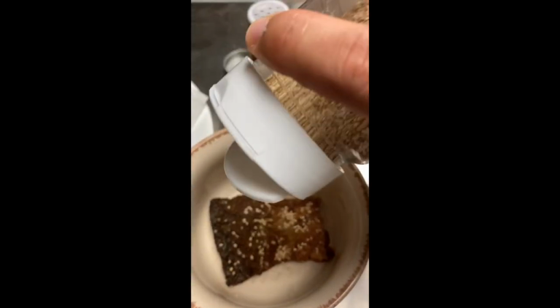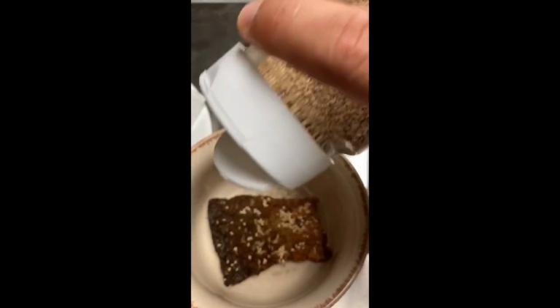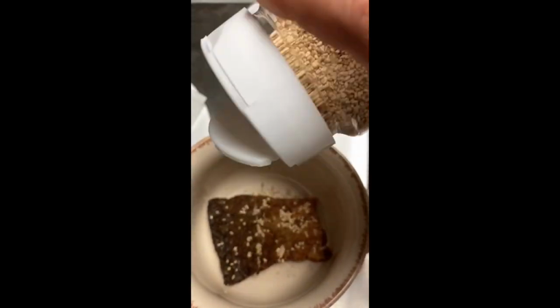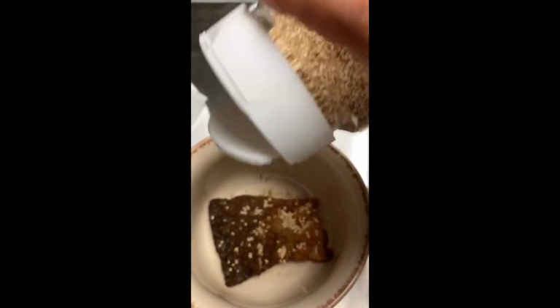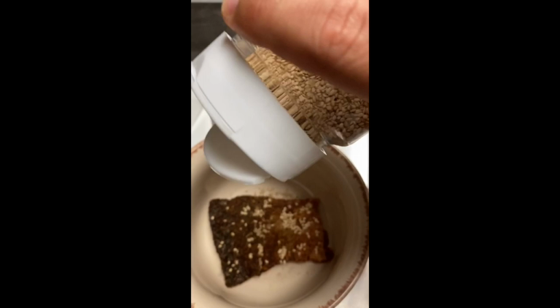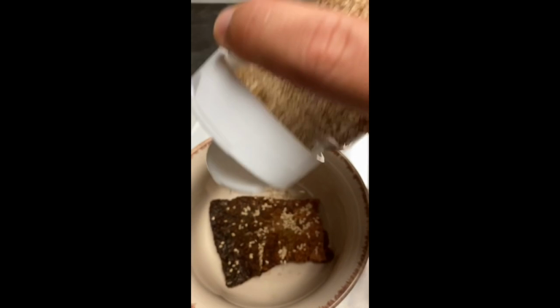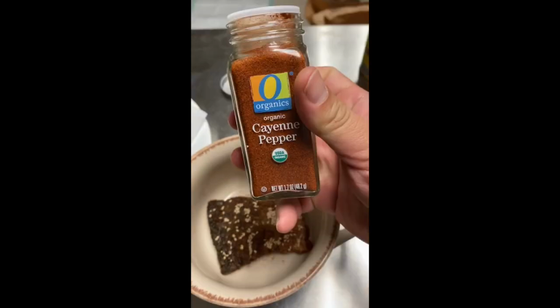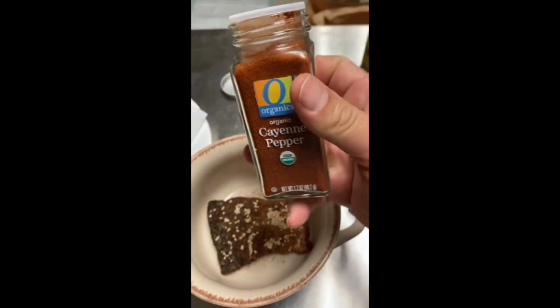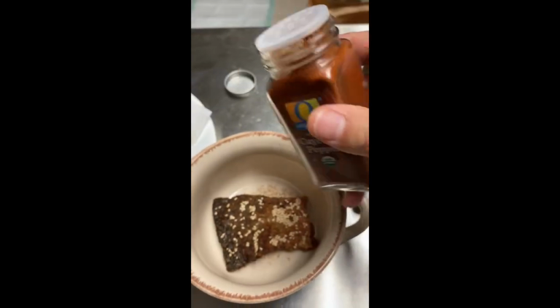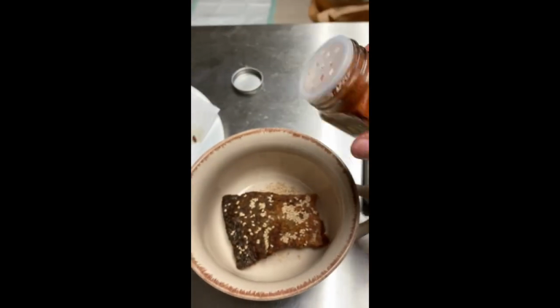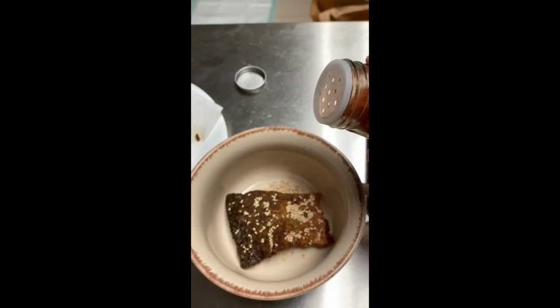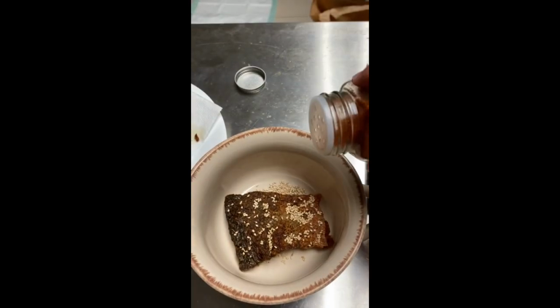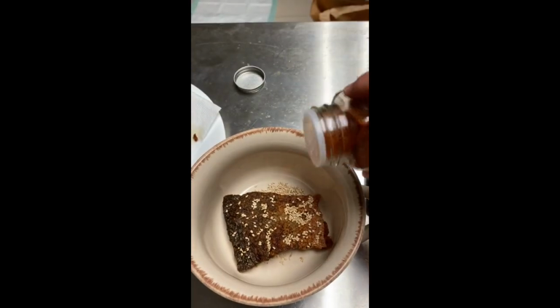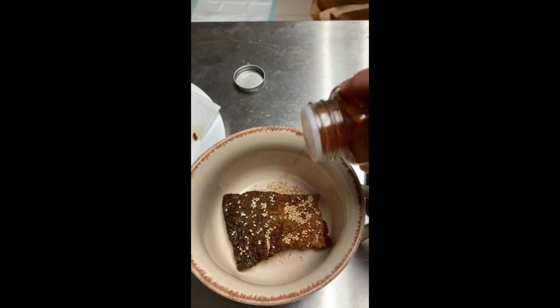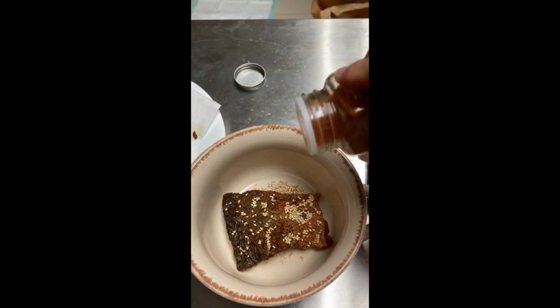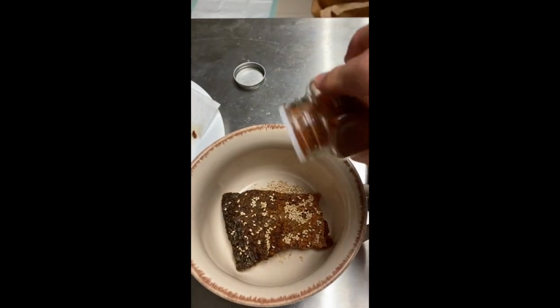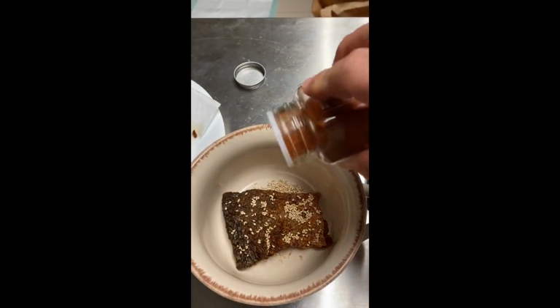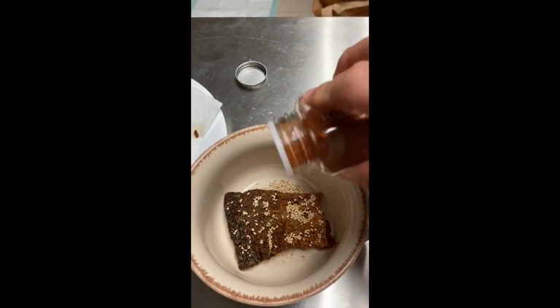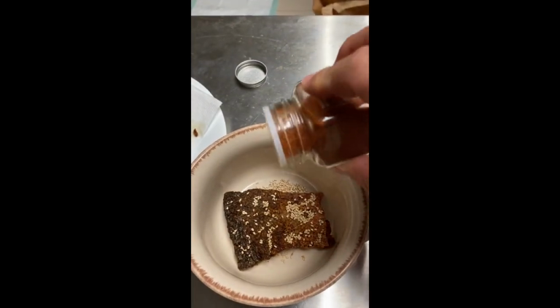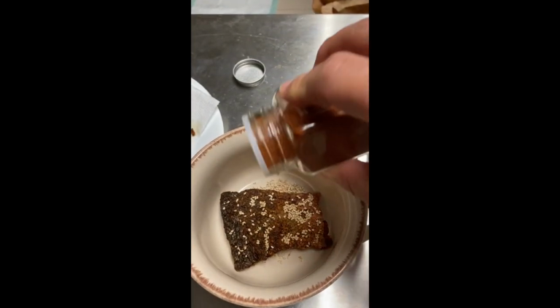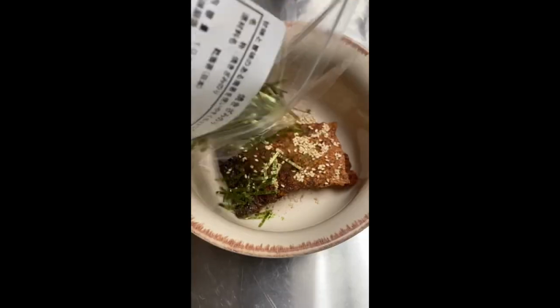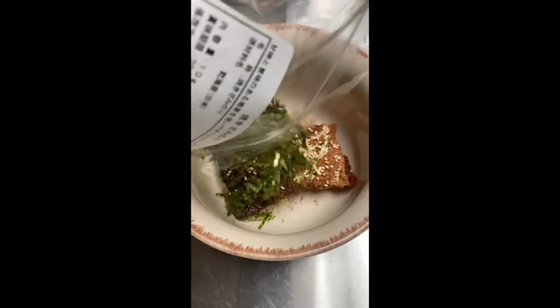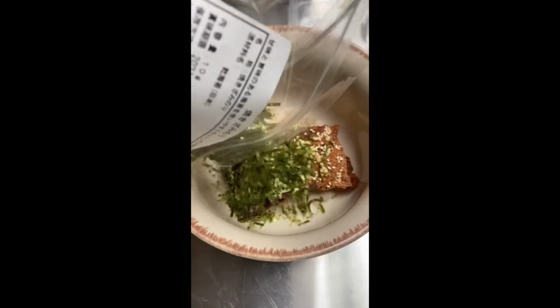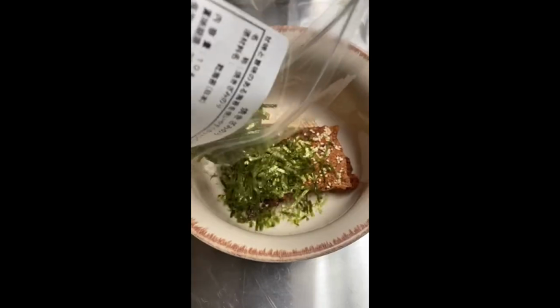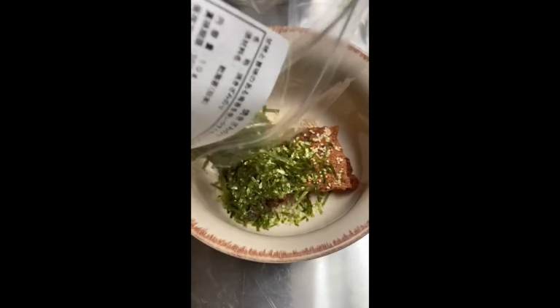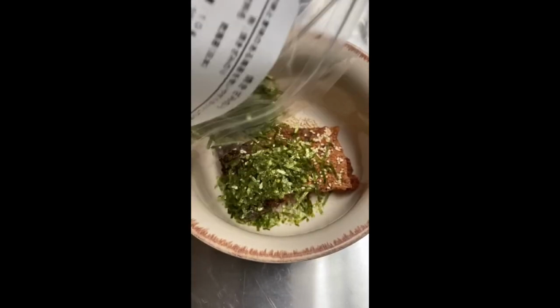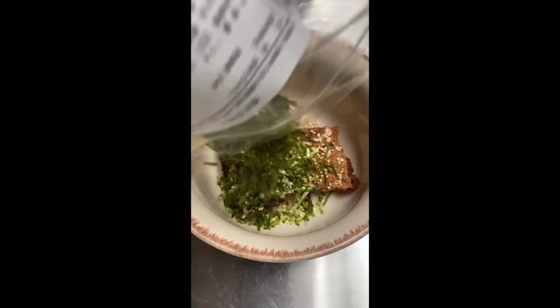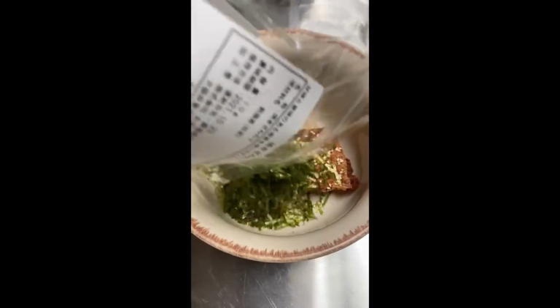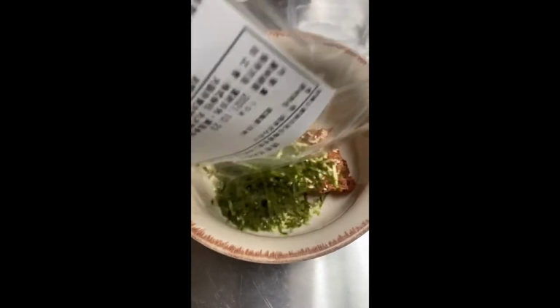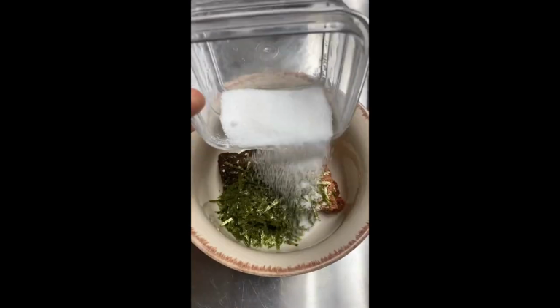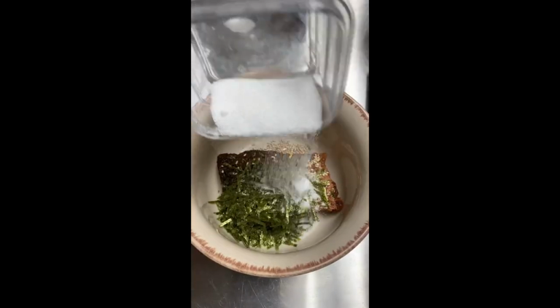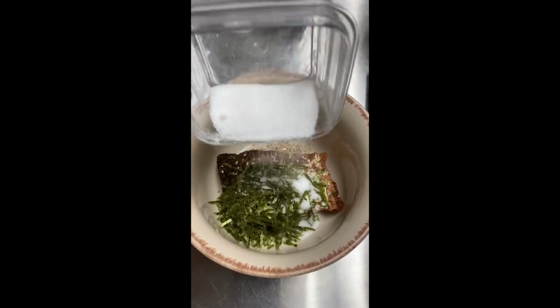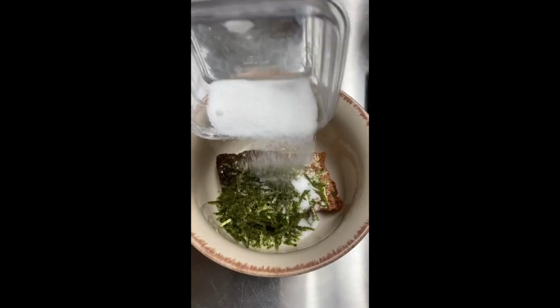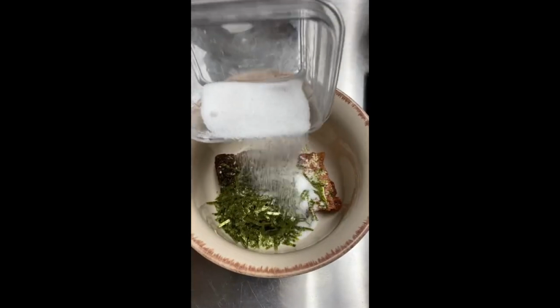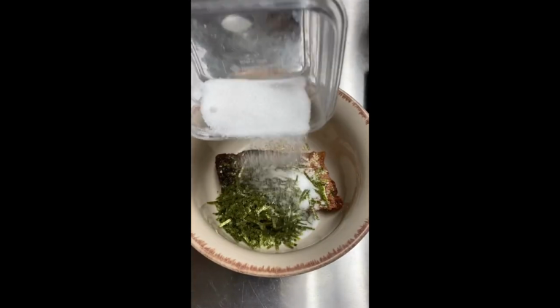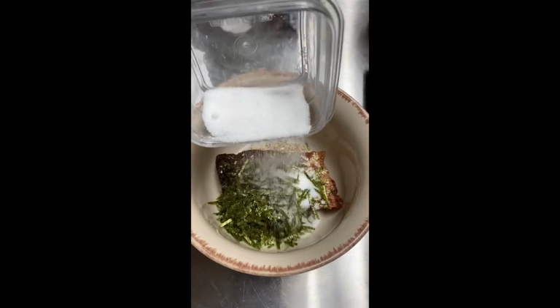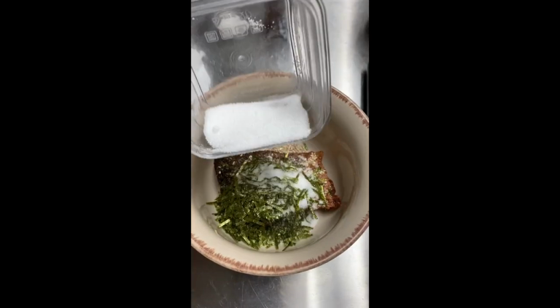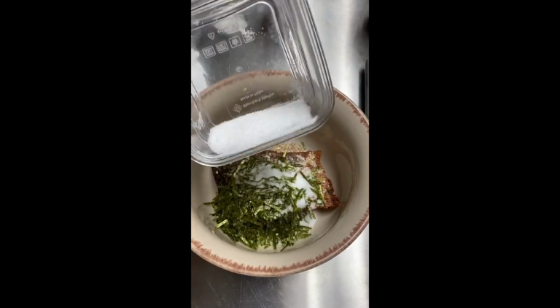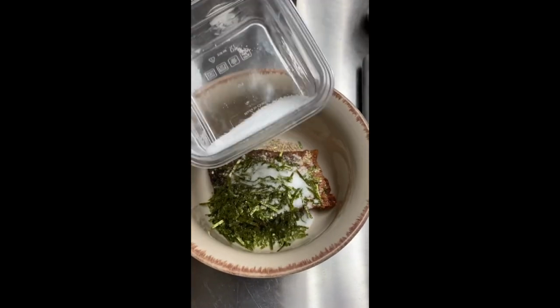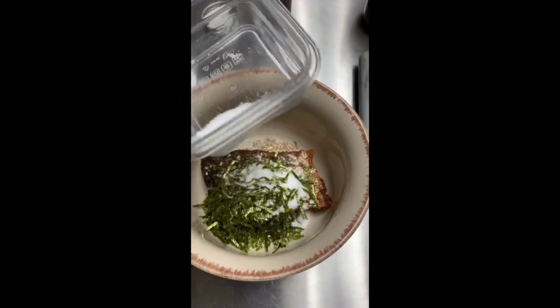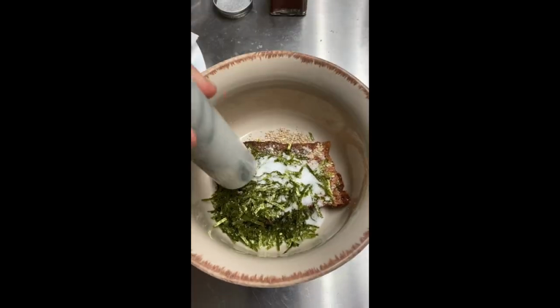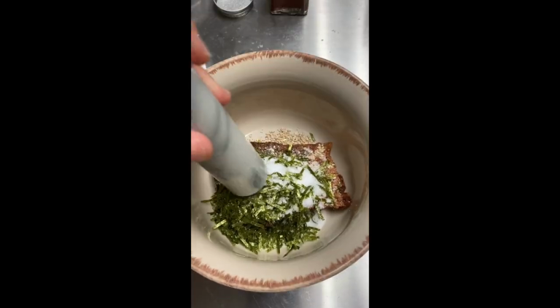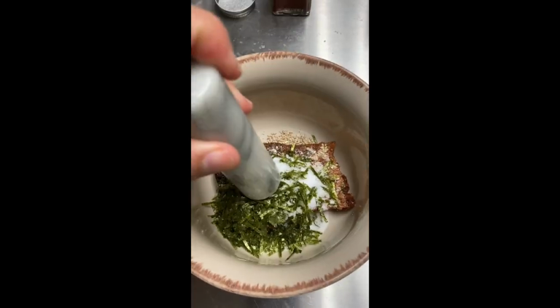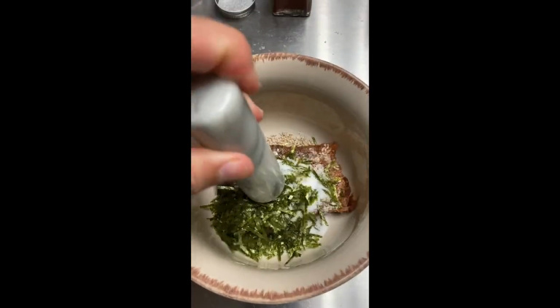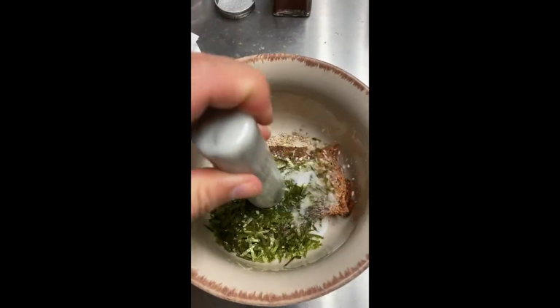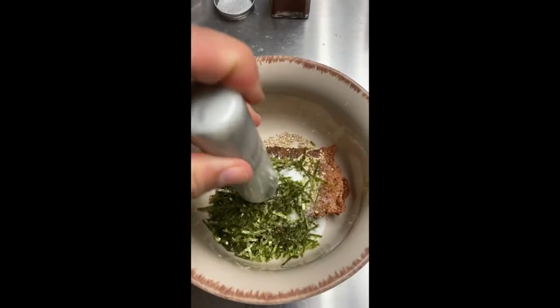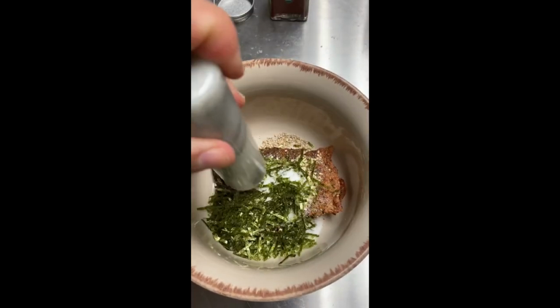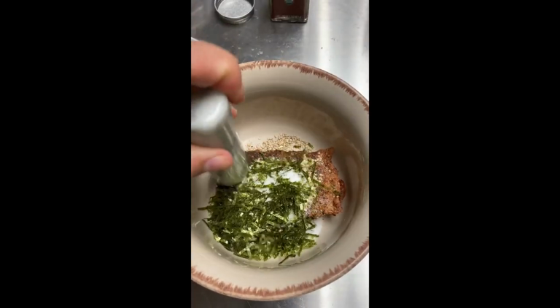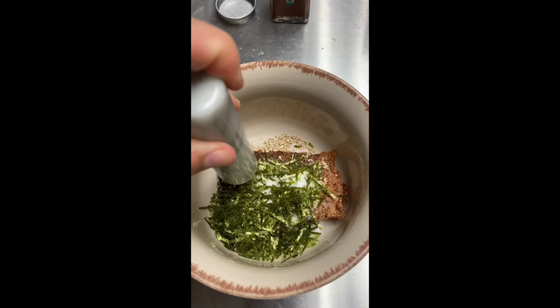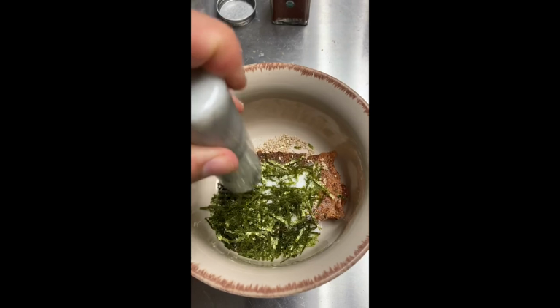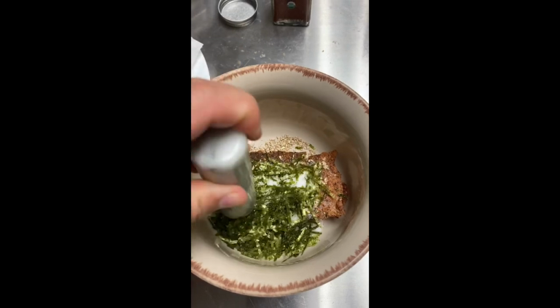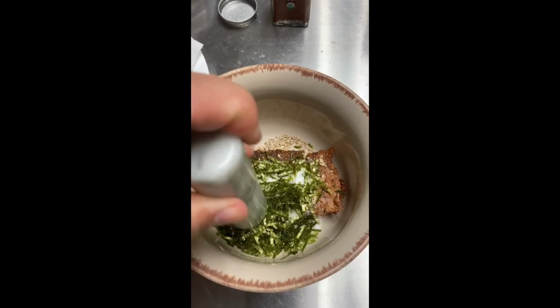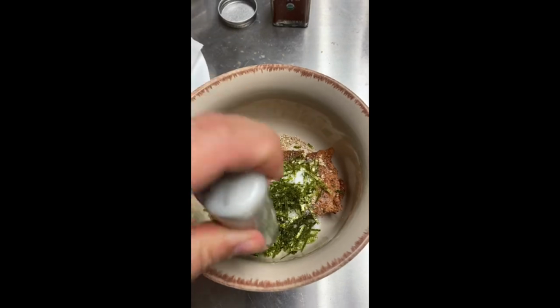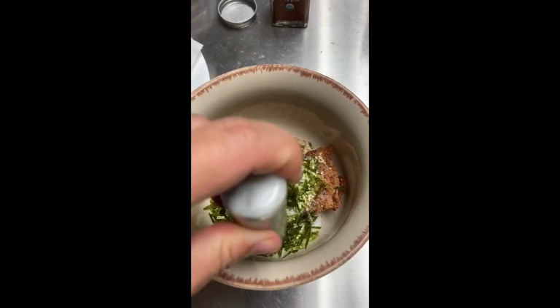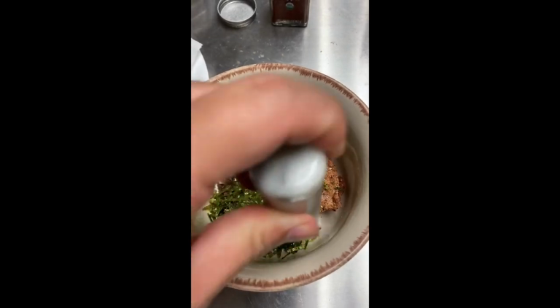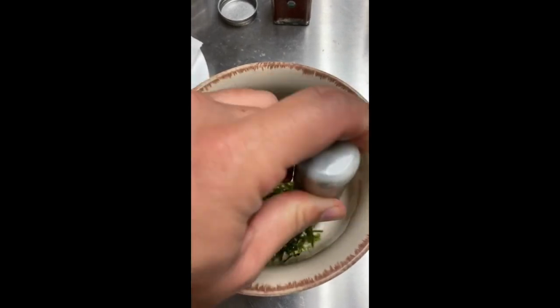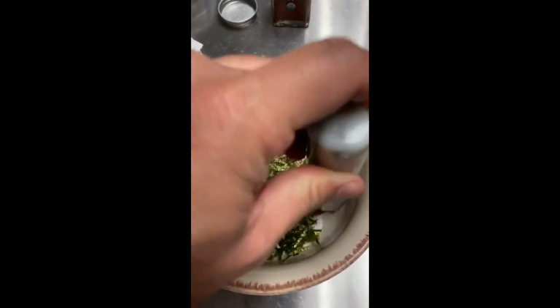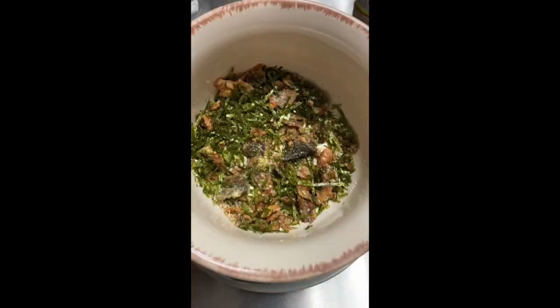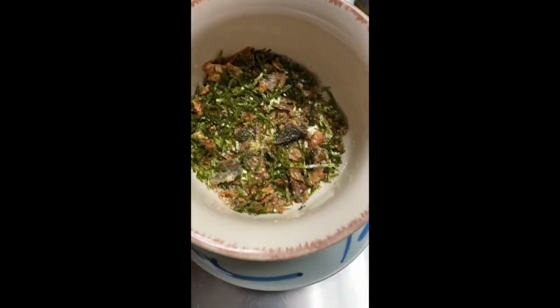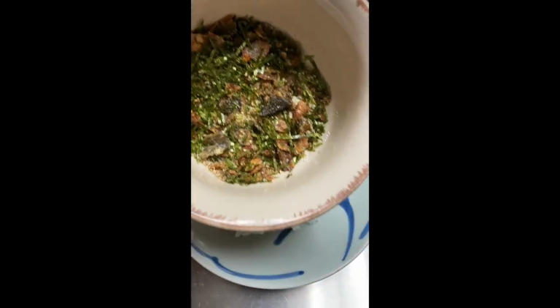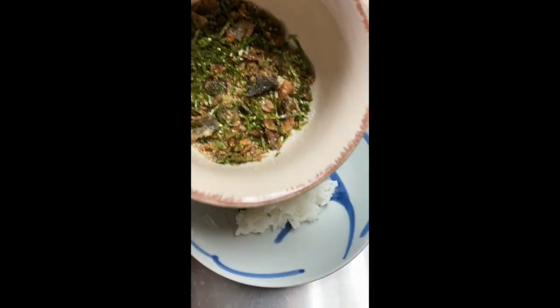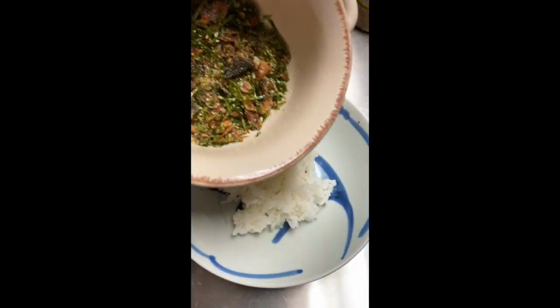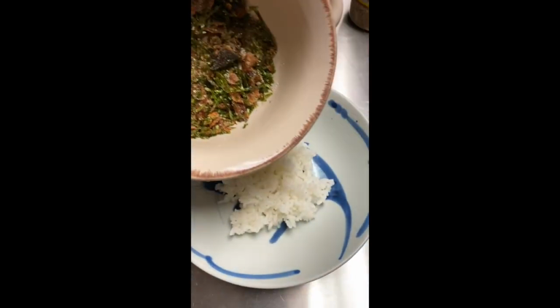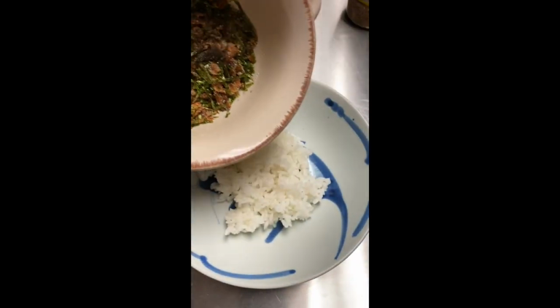For our spices, we're going to take sesame seeds, cayenne pepper, nori, and sugar, and we're going to crush all this and mix it up and put it on rice.